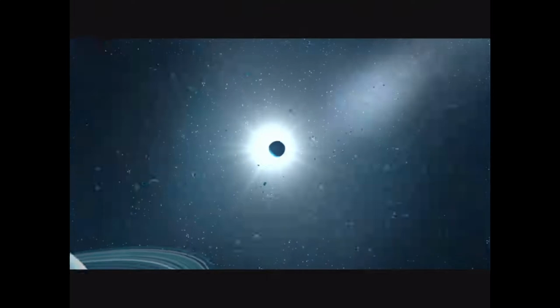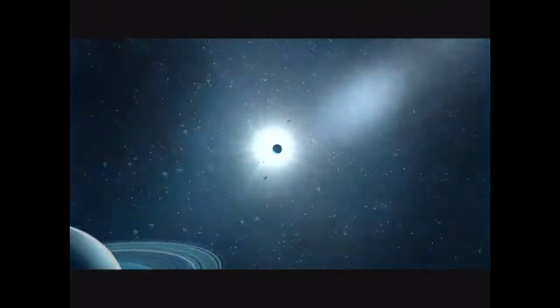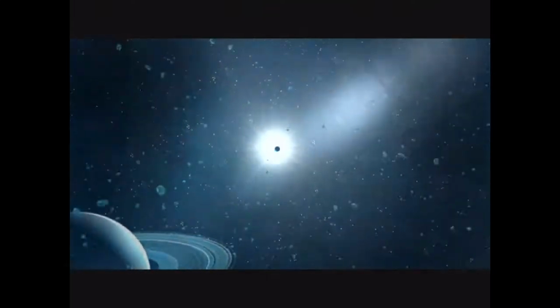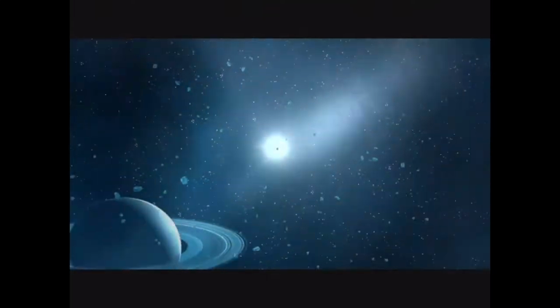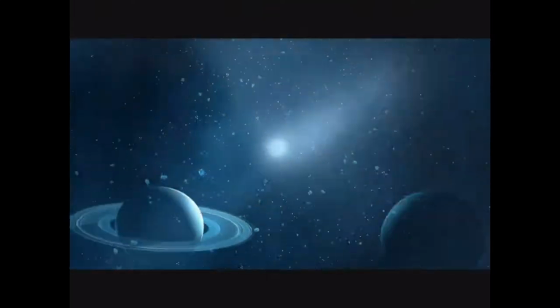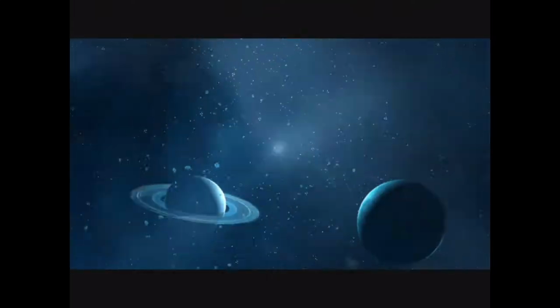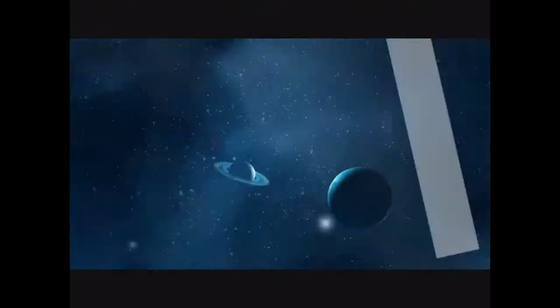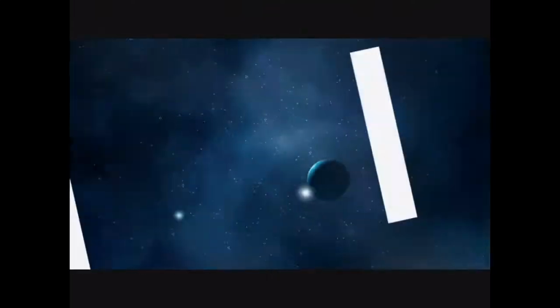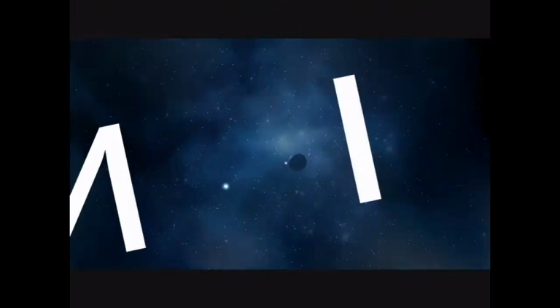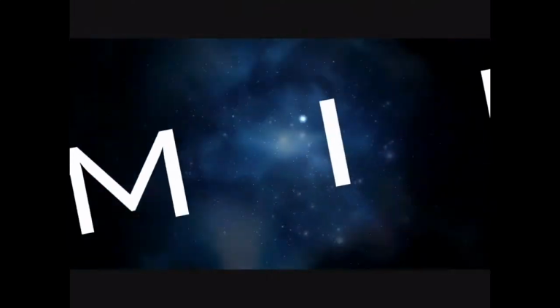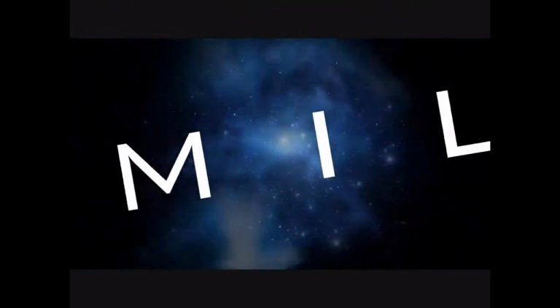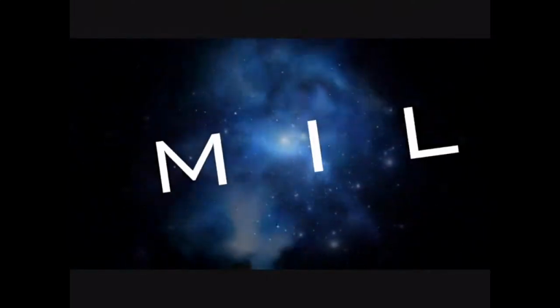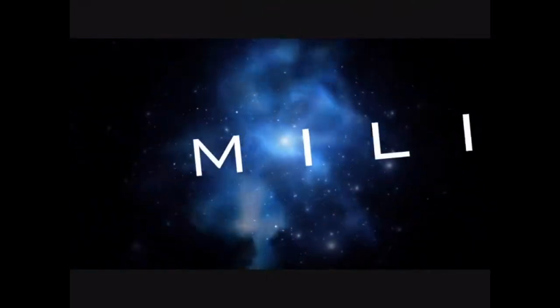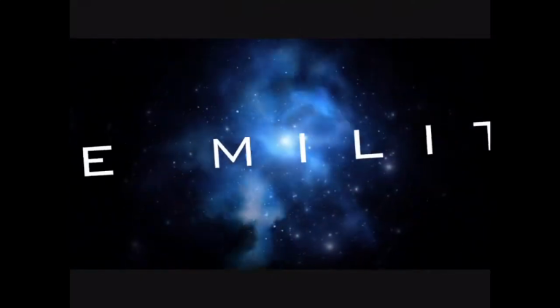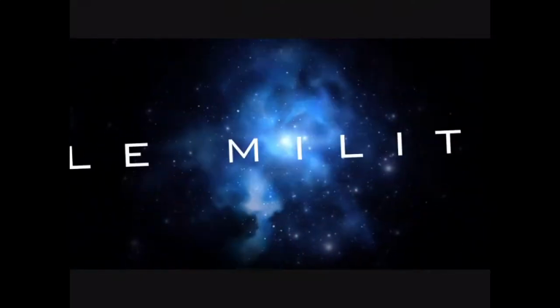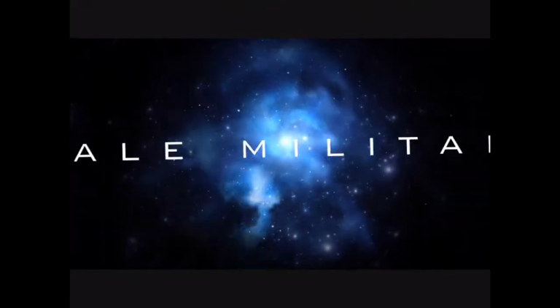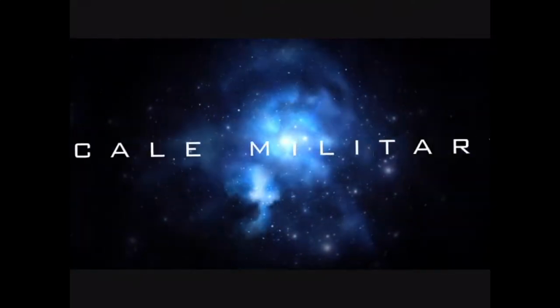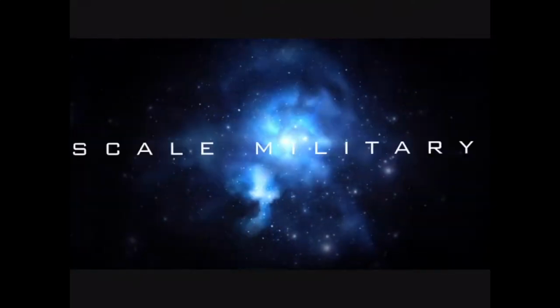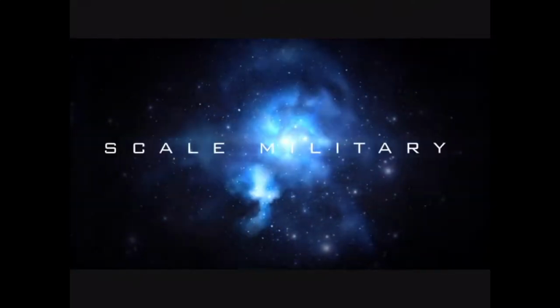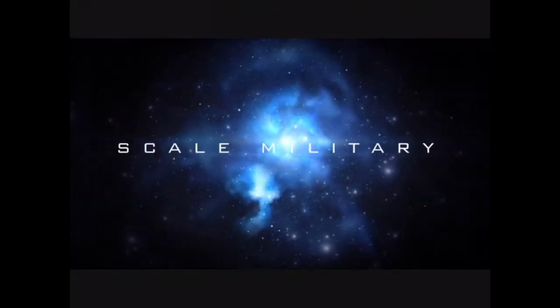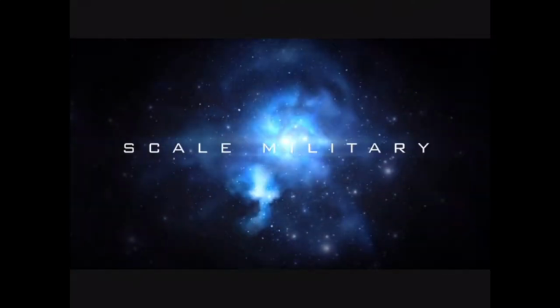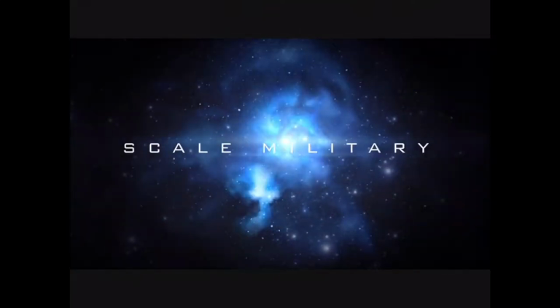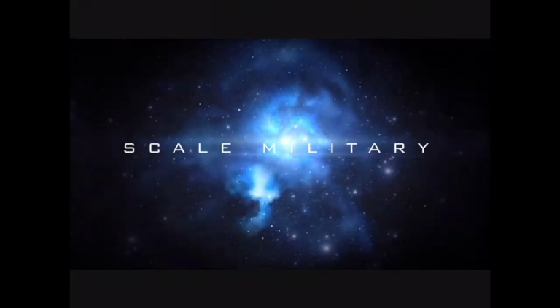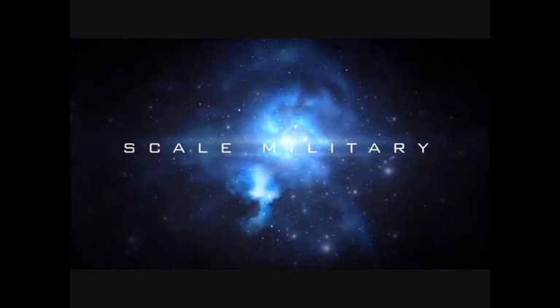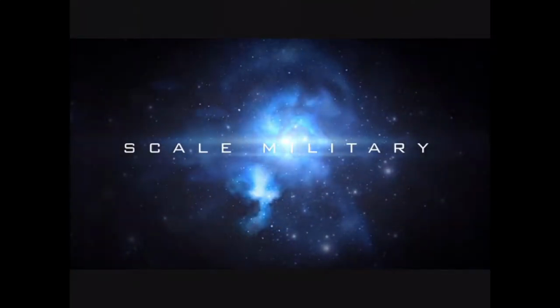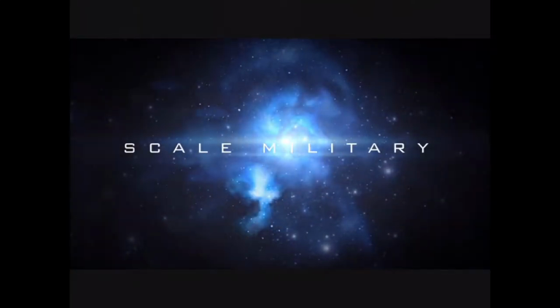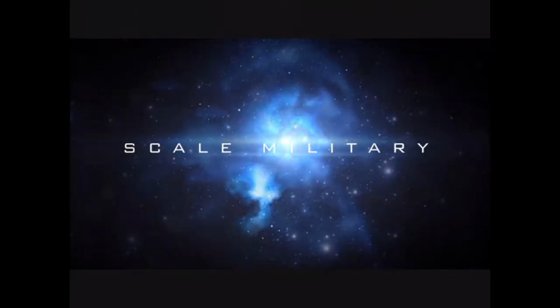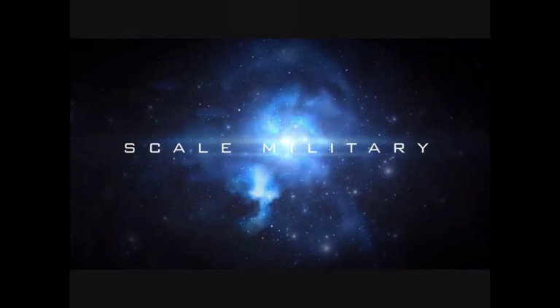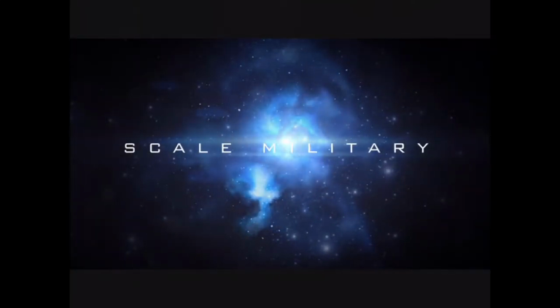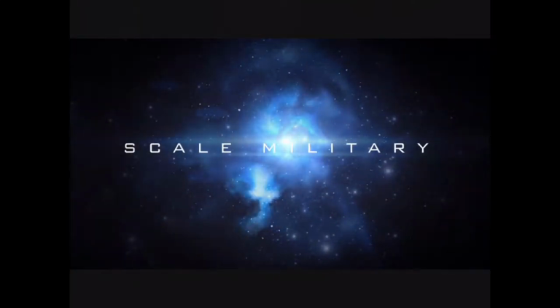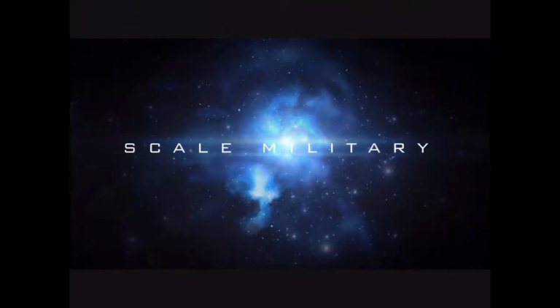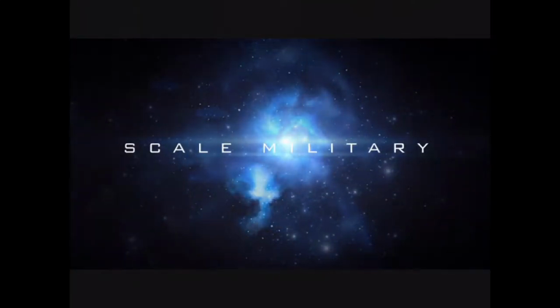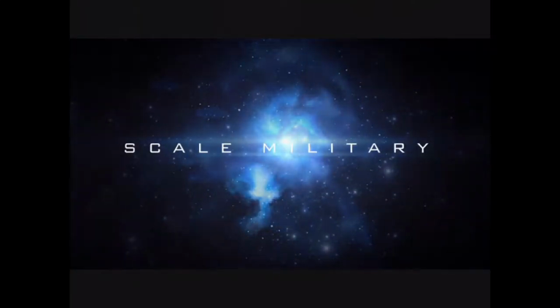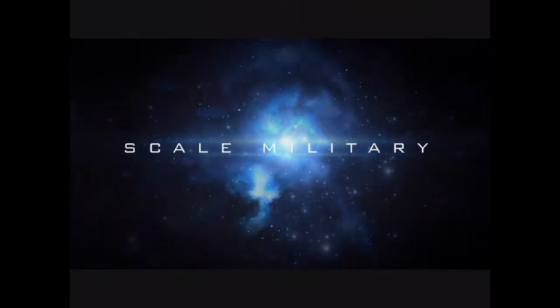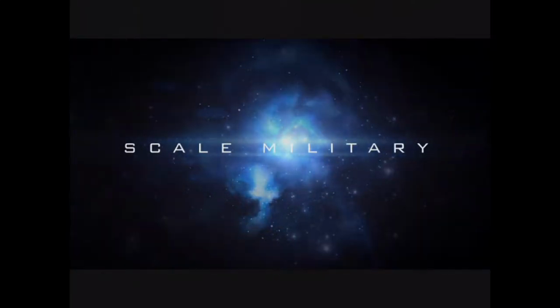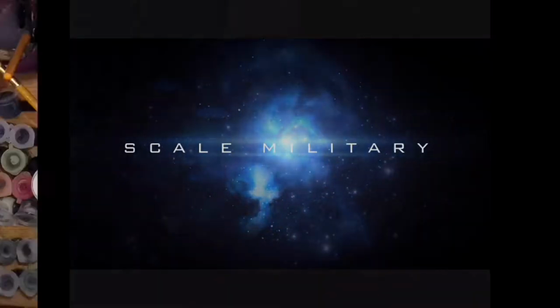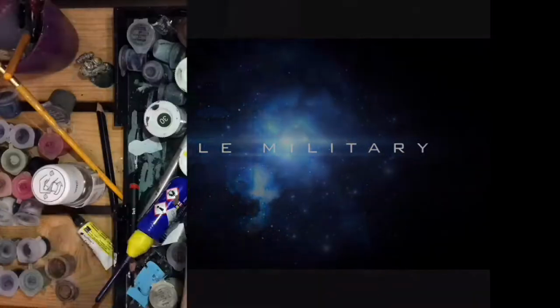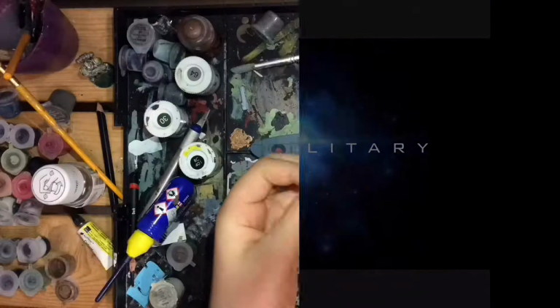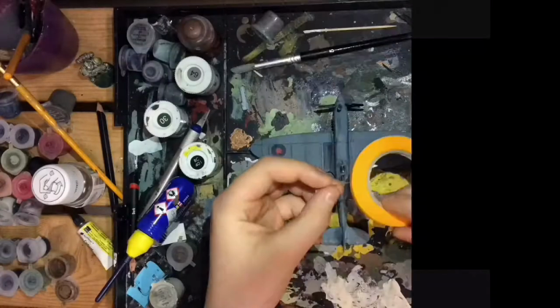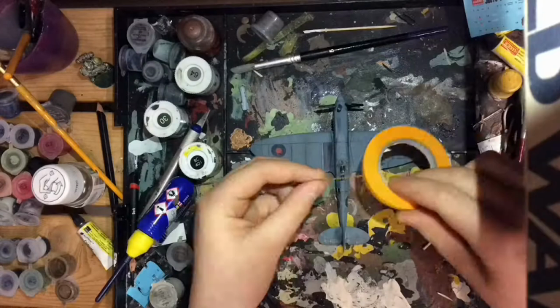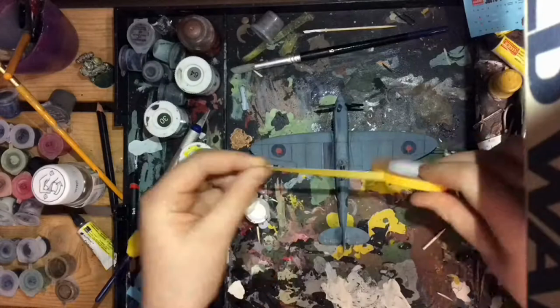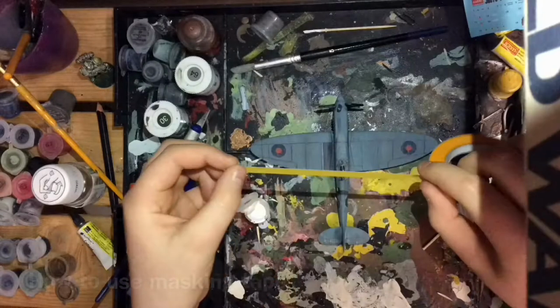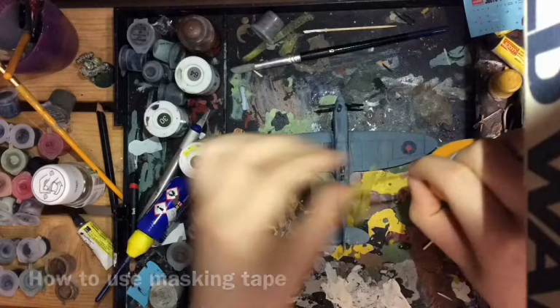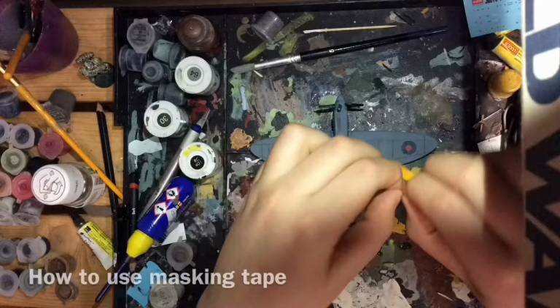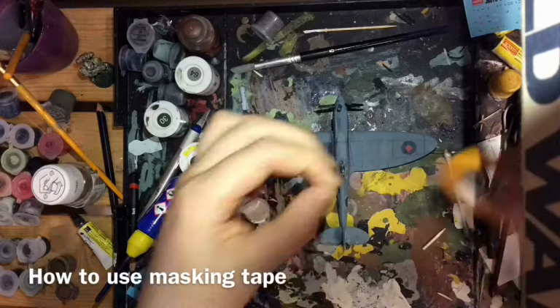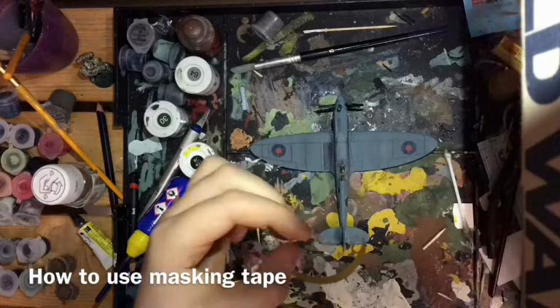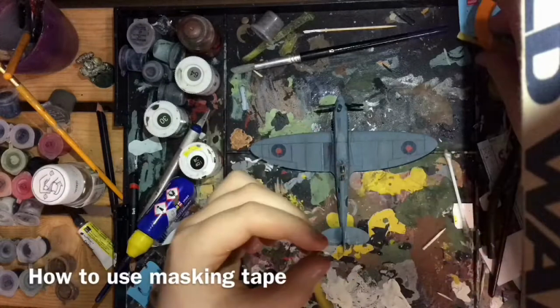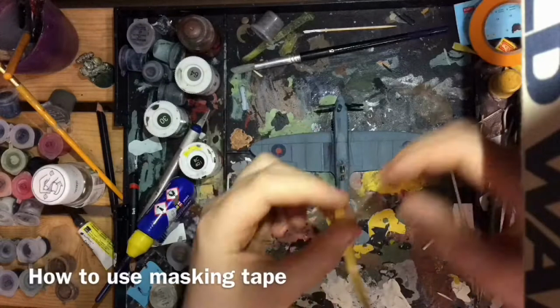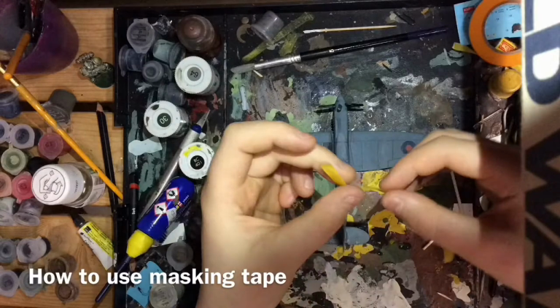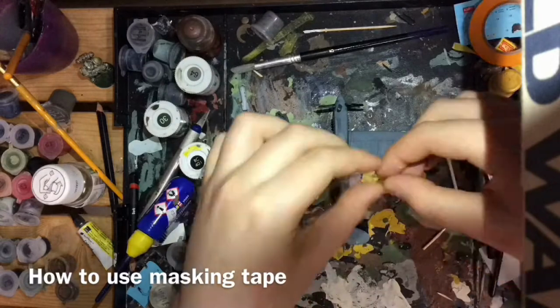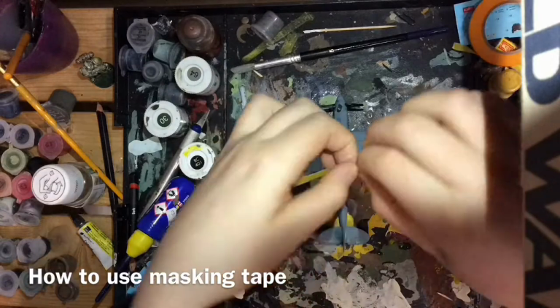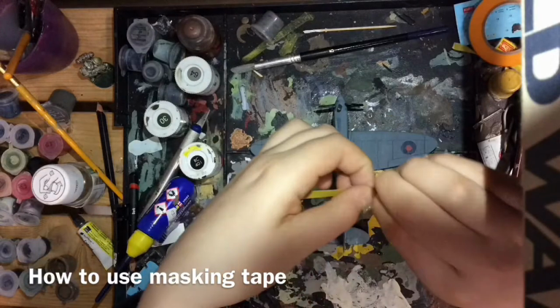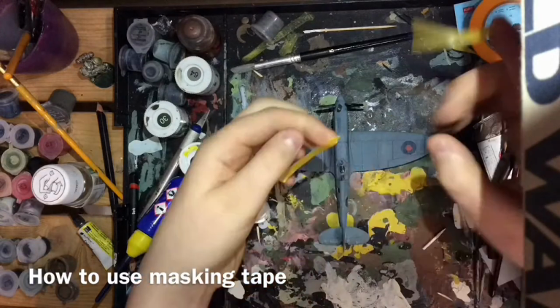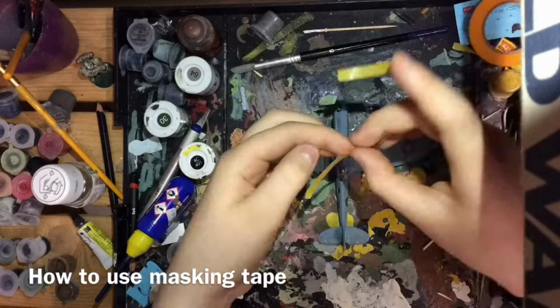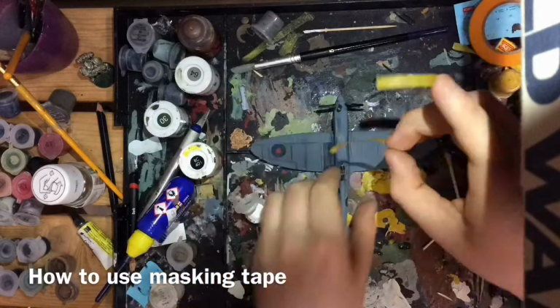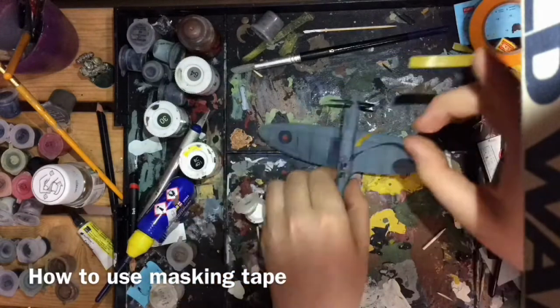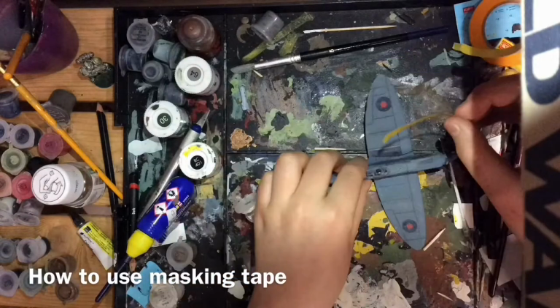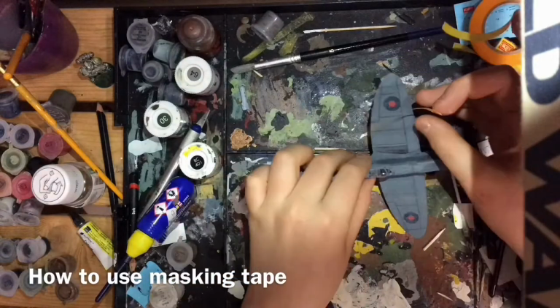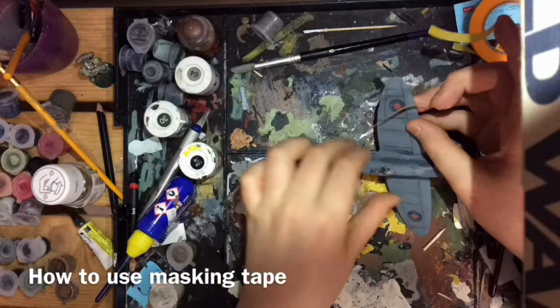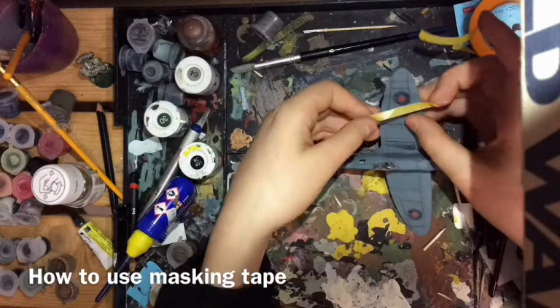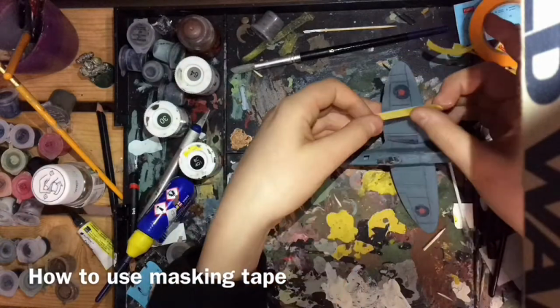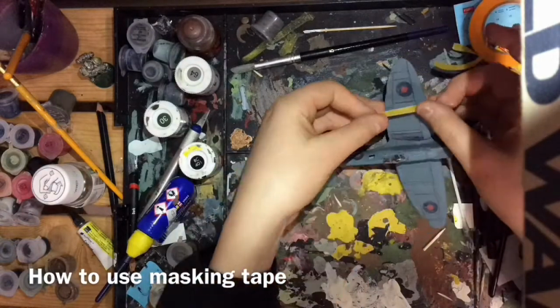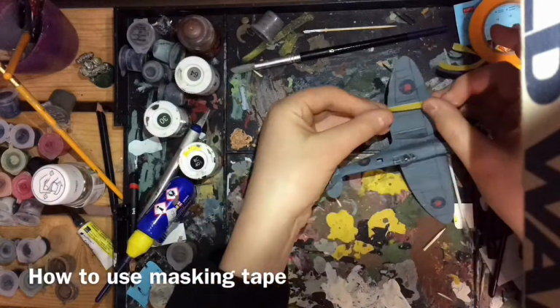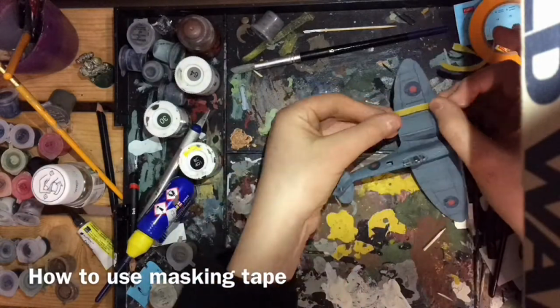Hey guys, it's Freddie here from Scale Military. Today I'm going to be showing you in this quick tip how to use masking tape on your models.